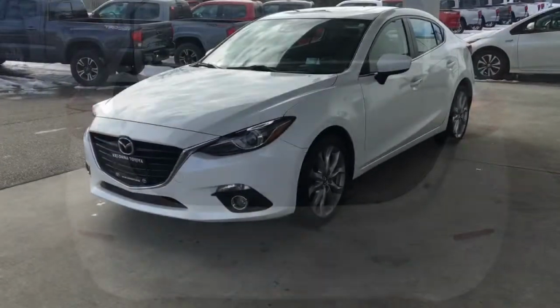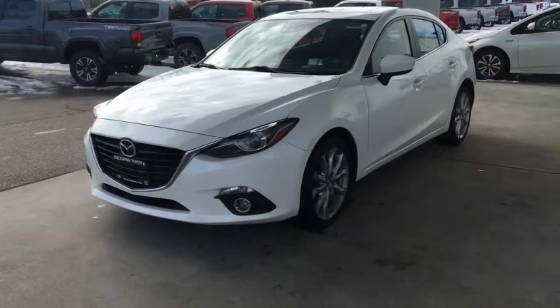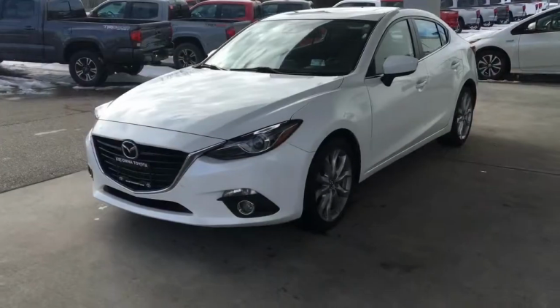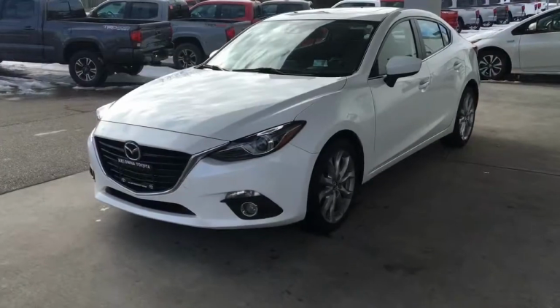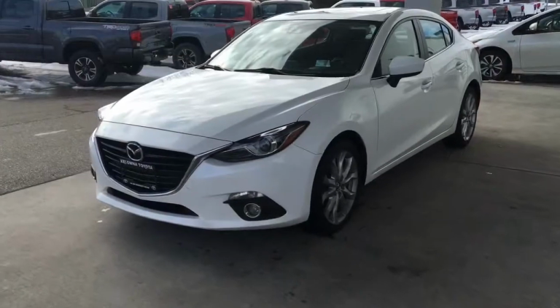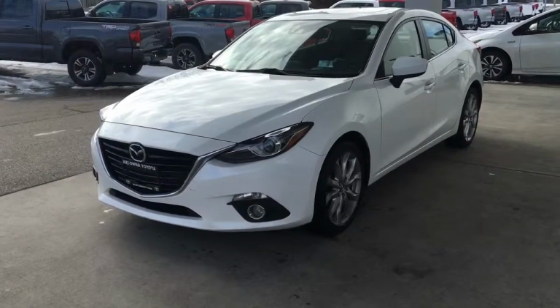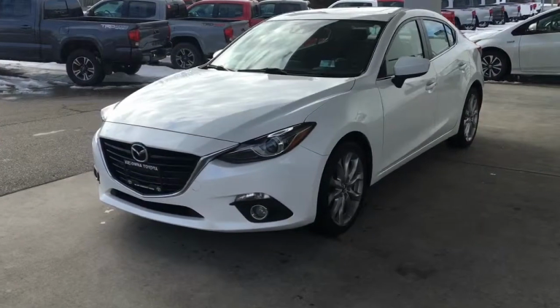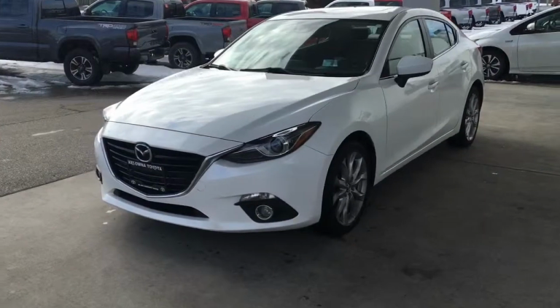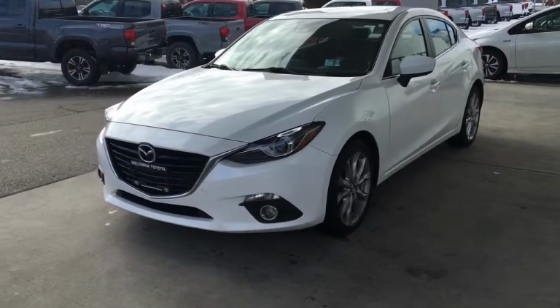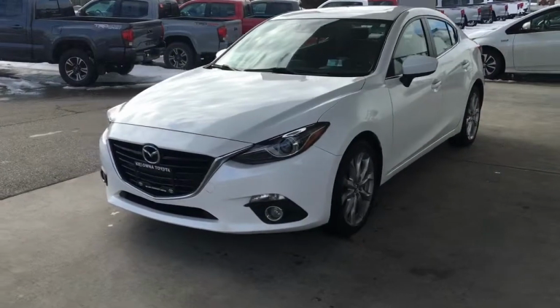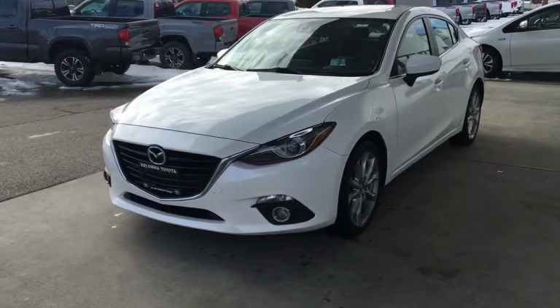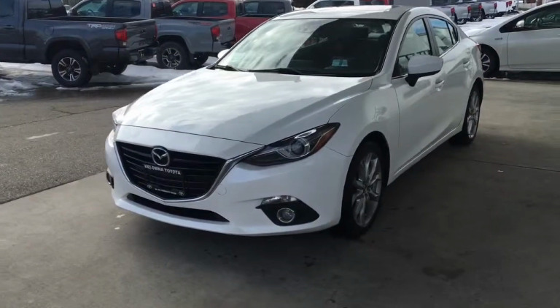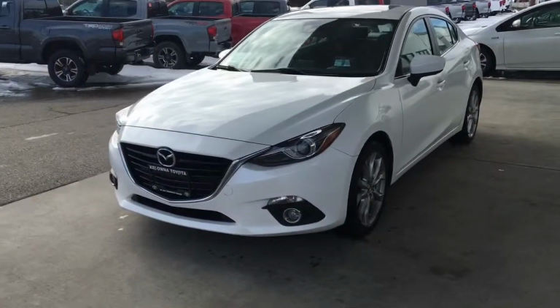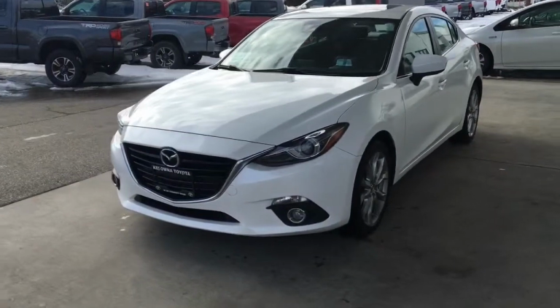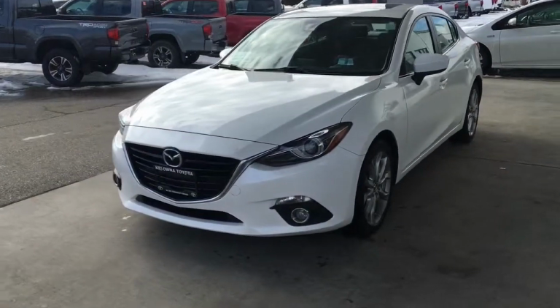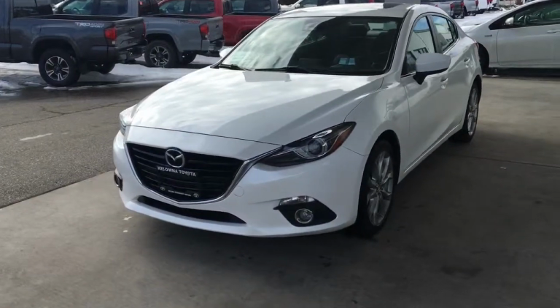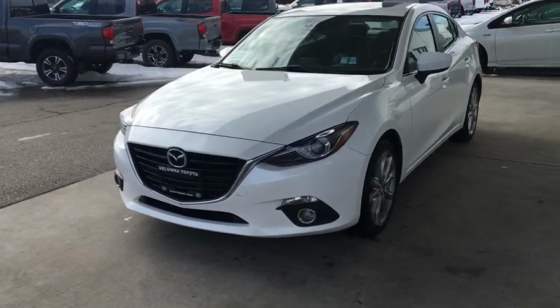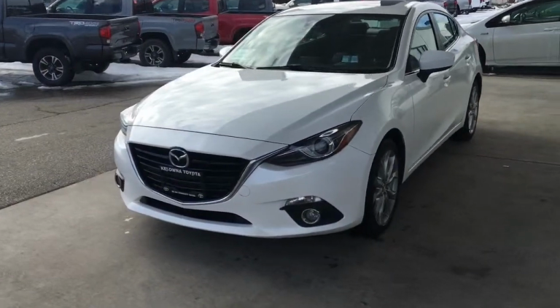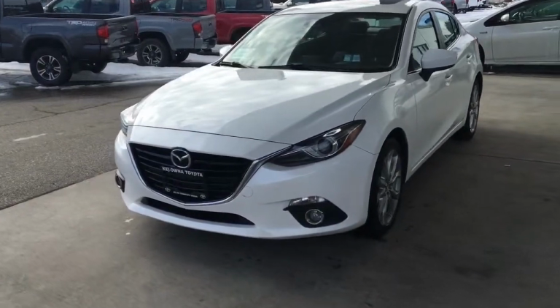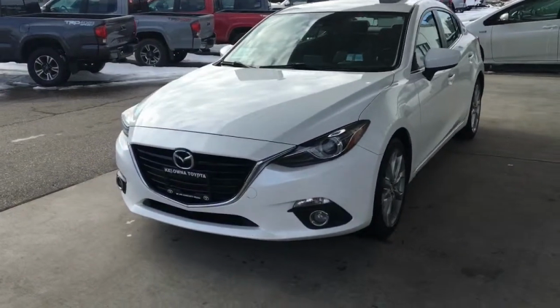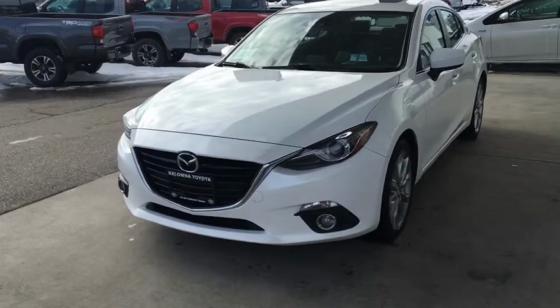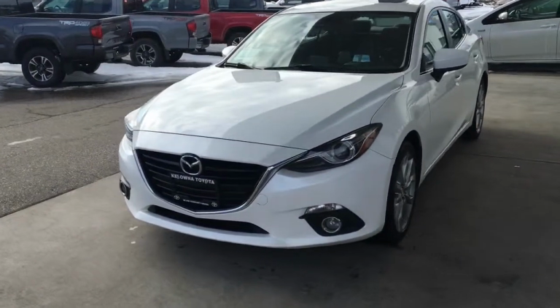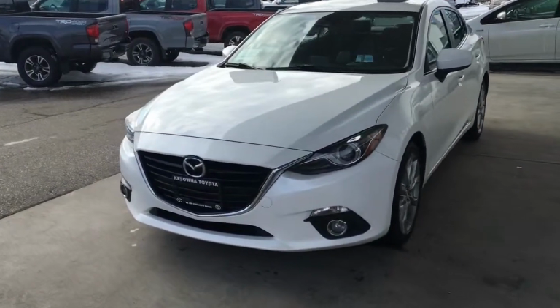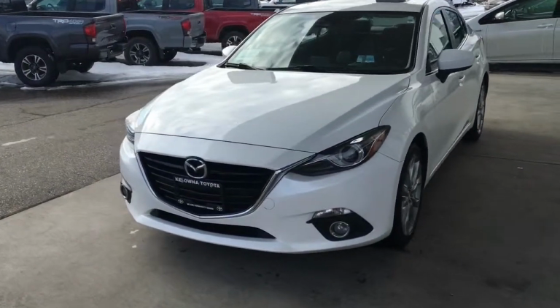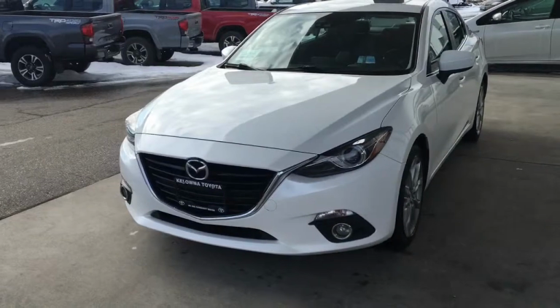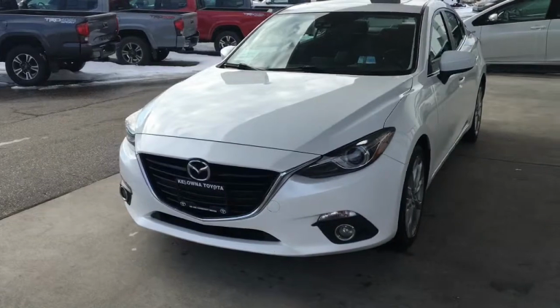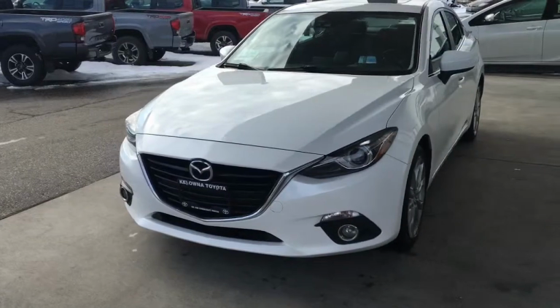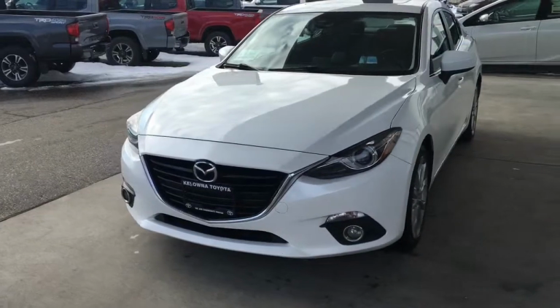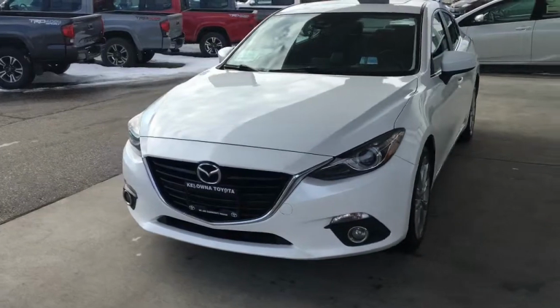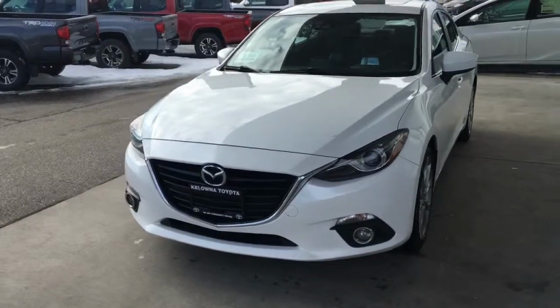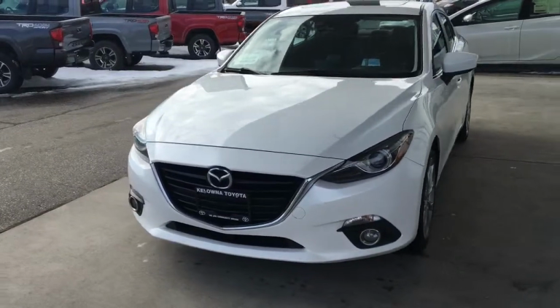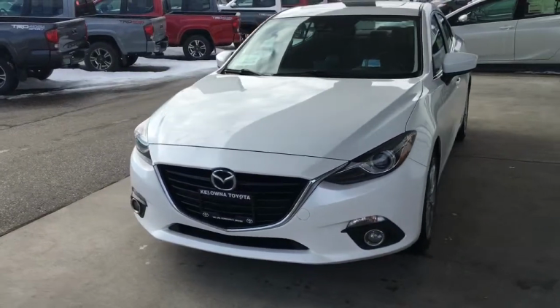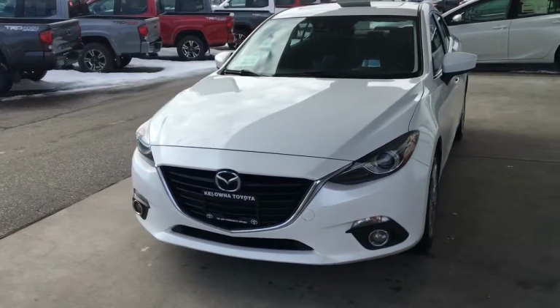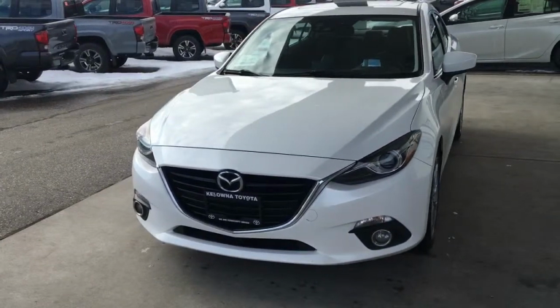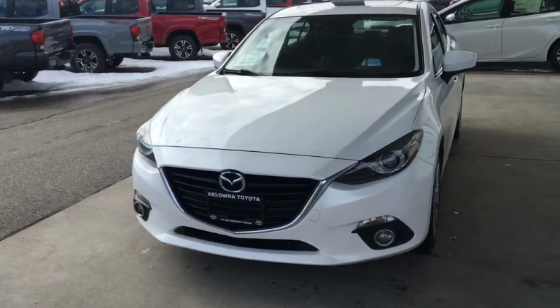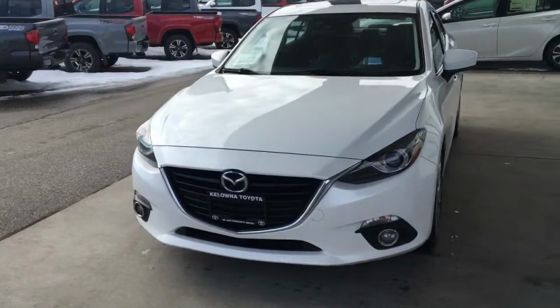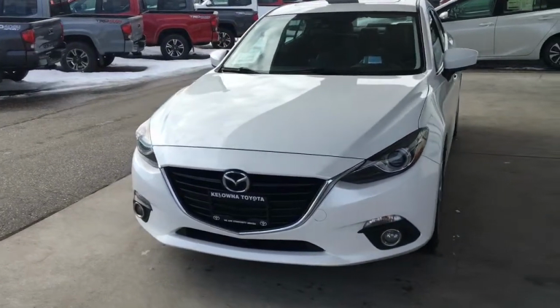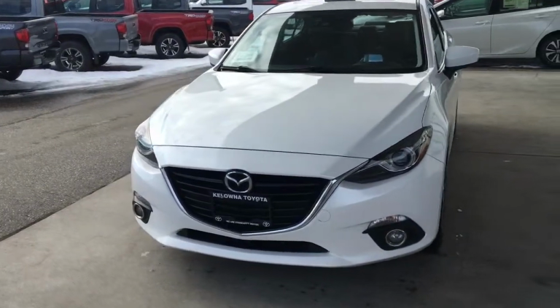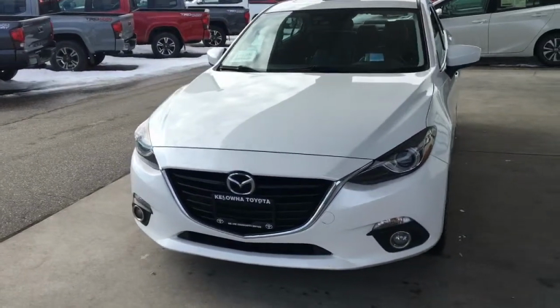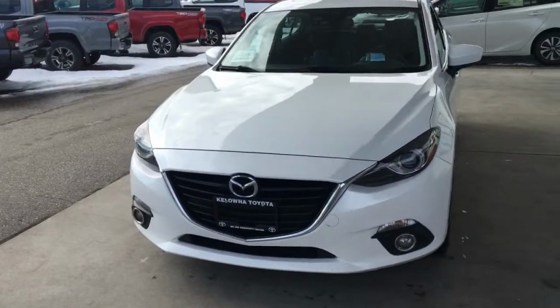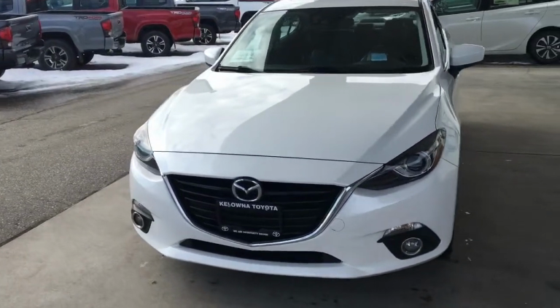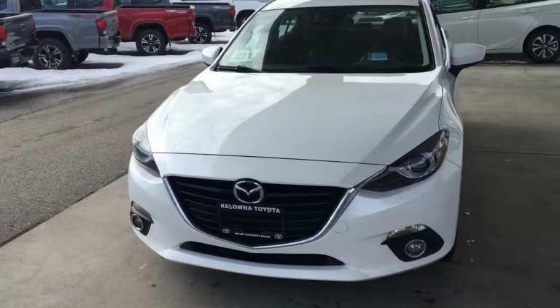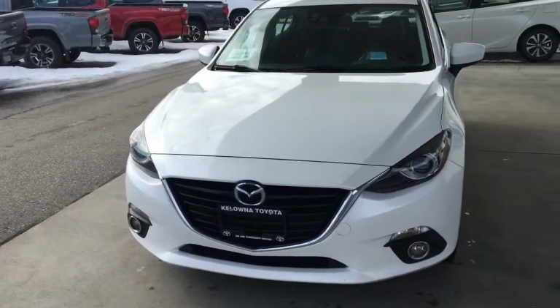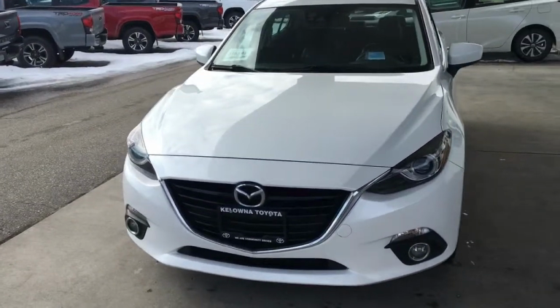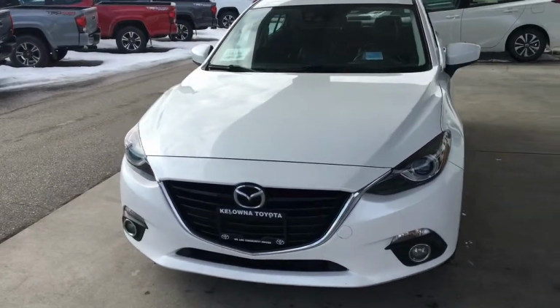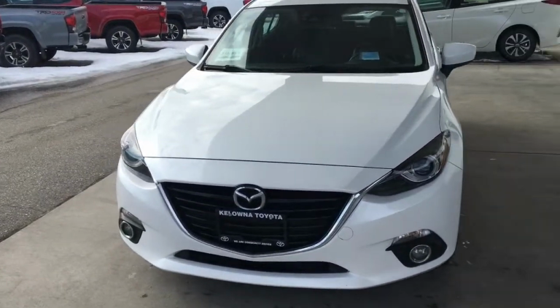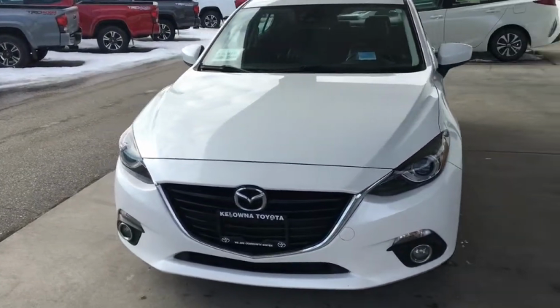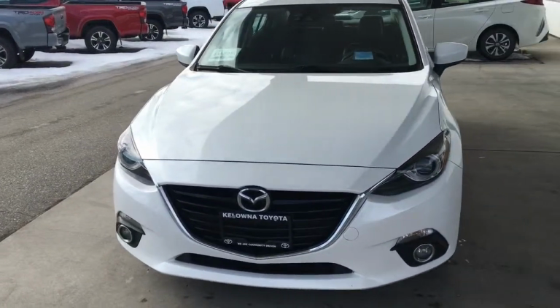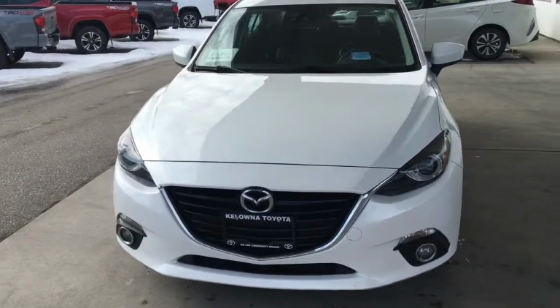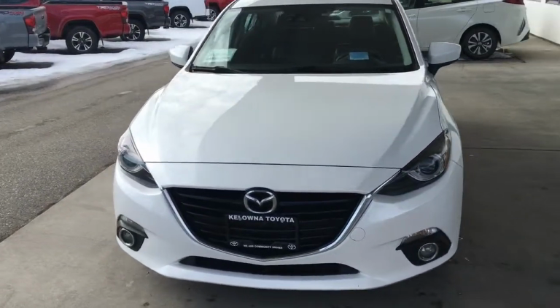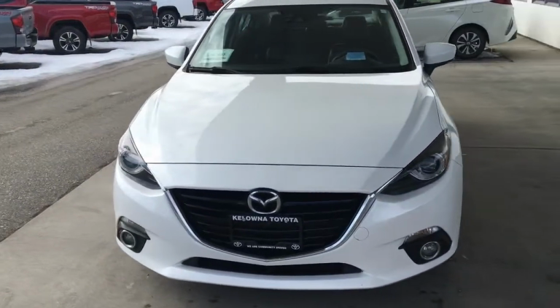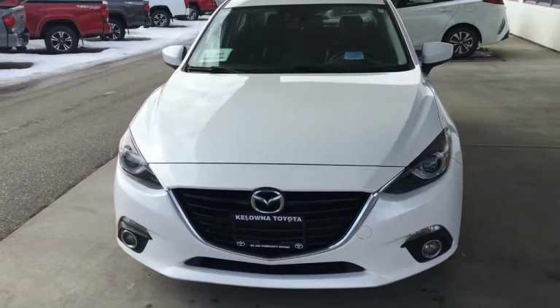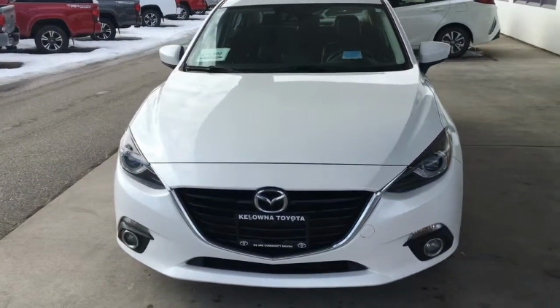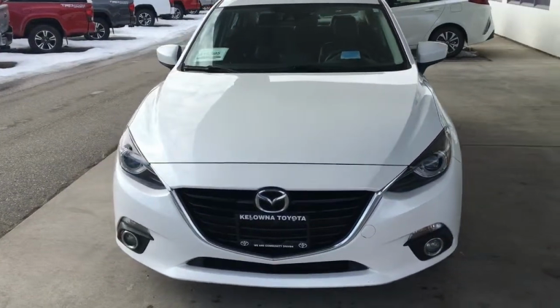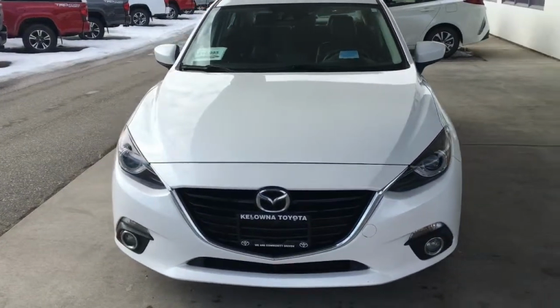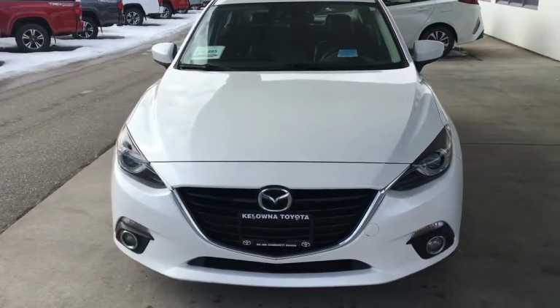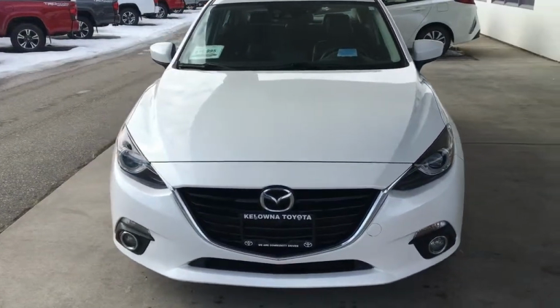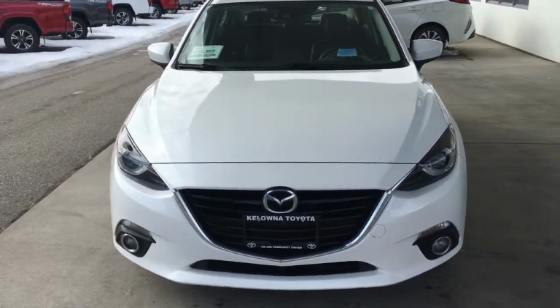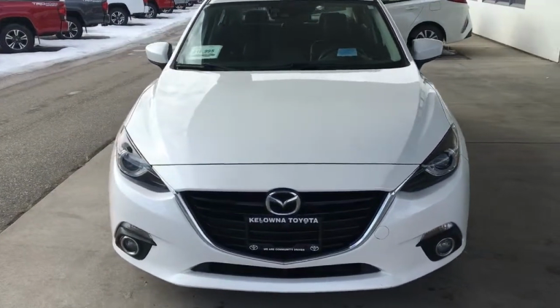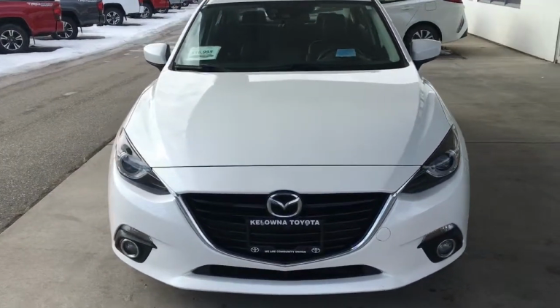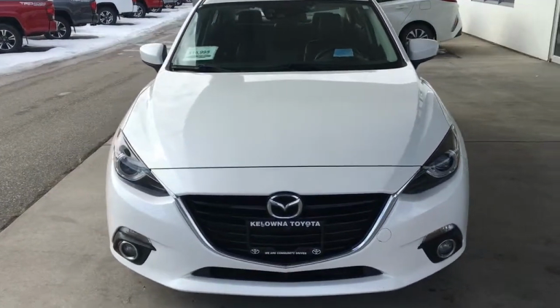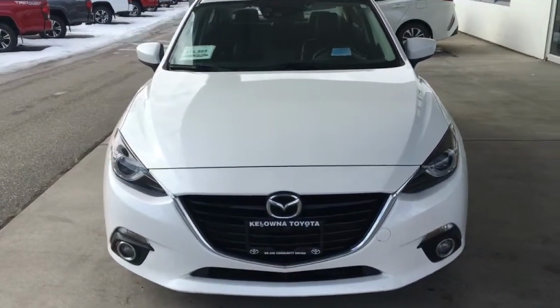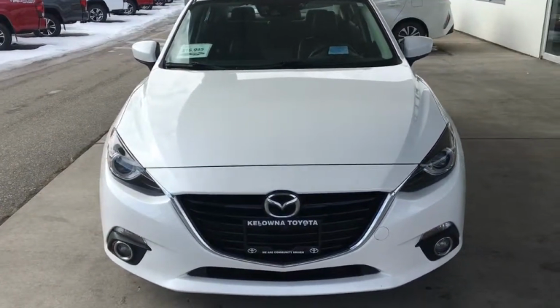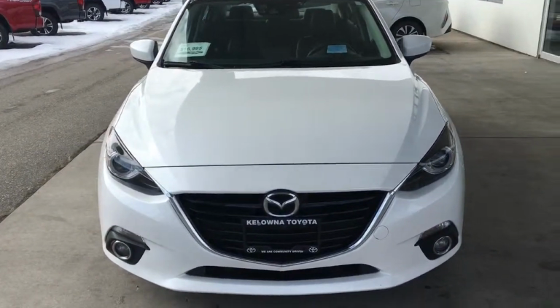From the driver's side, the Mazda 3 has a fresh sports car-like look with a blacked-out grille with chrome trim, driving lights and projector beam headlights.